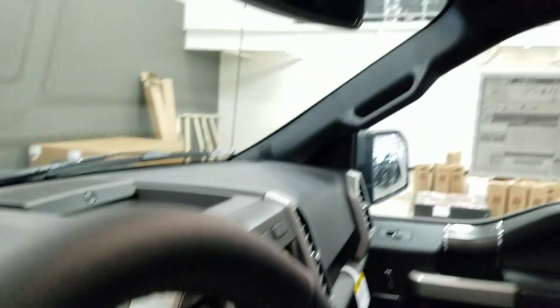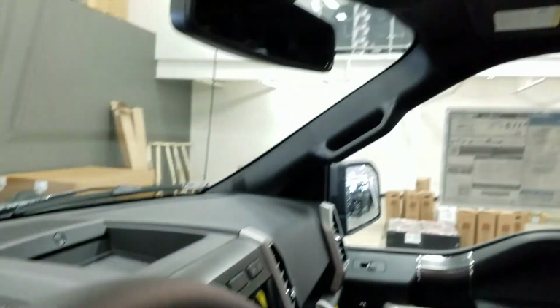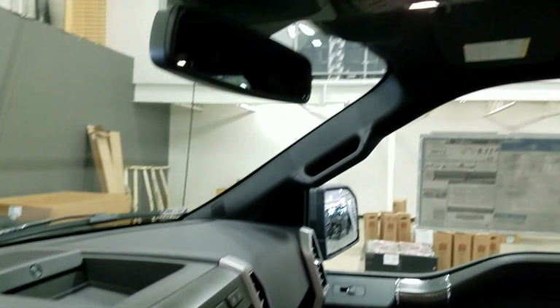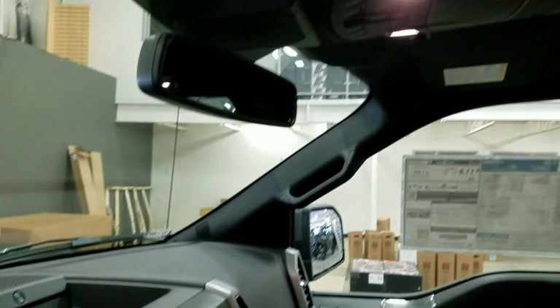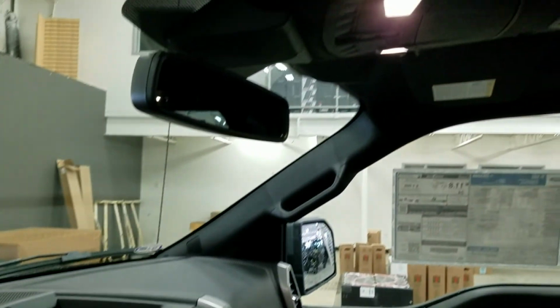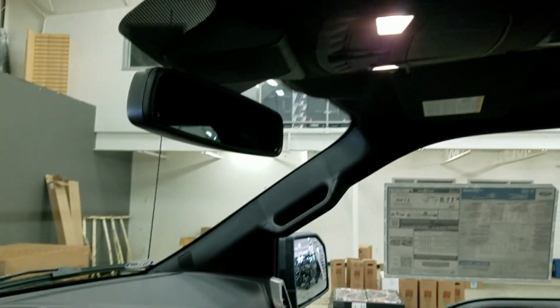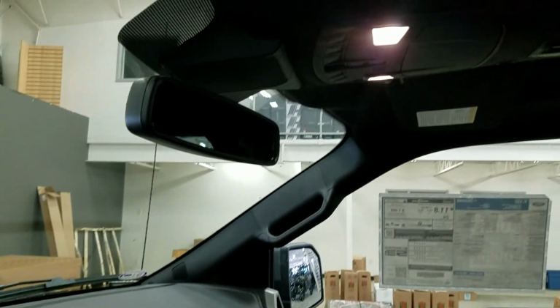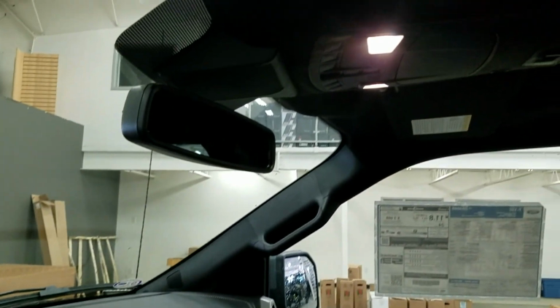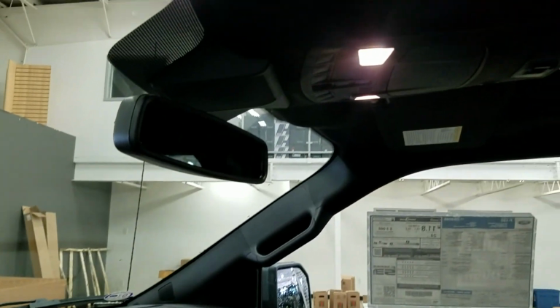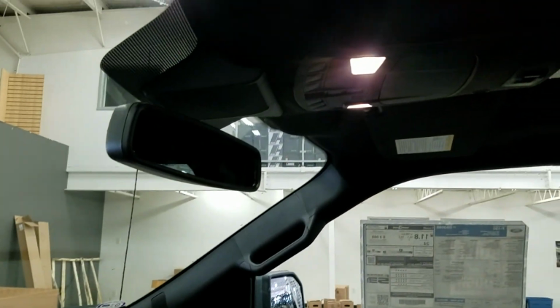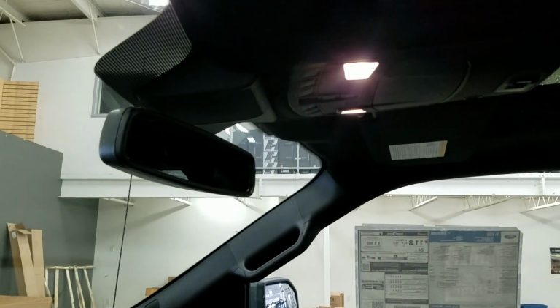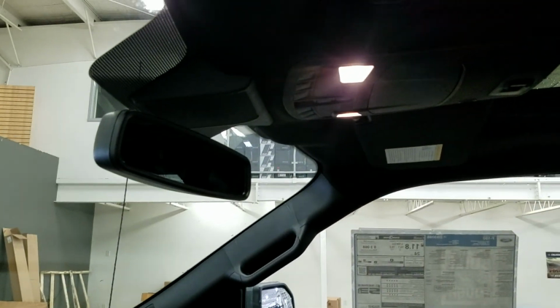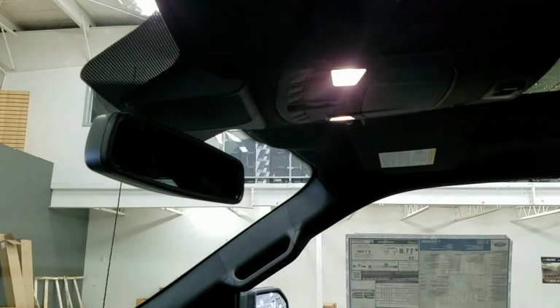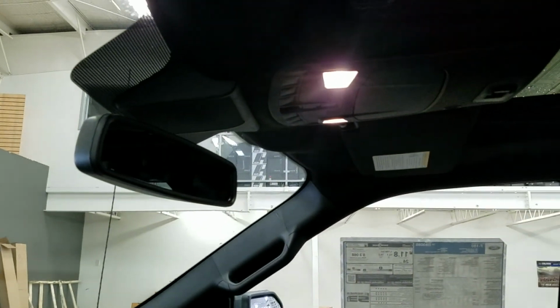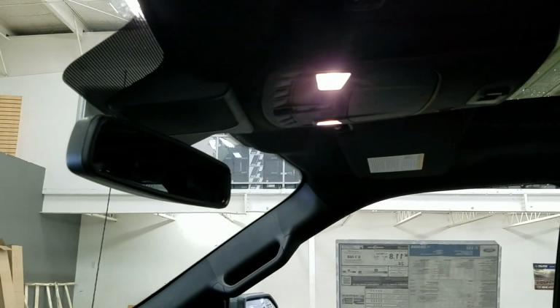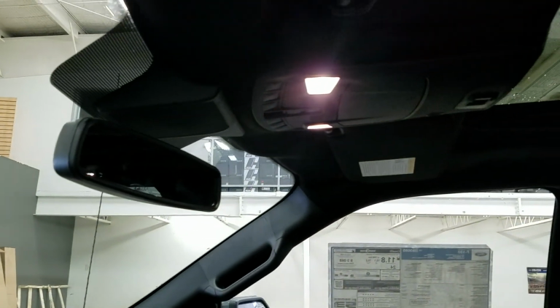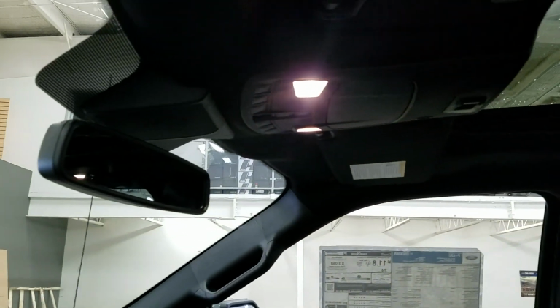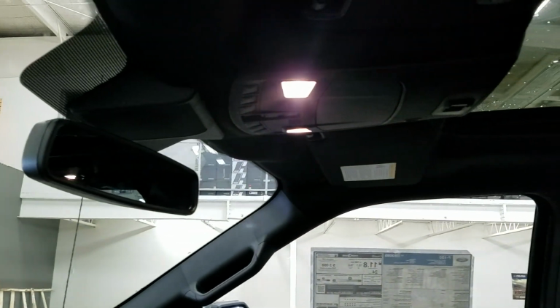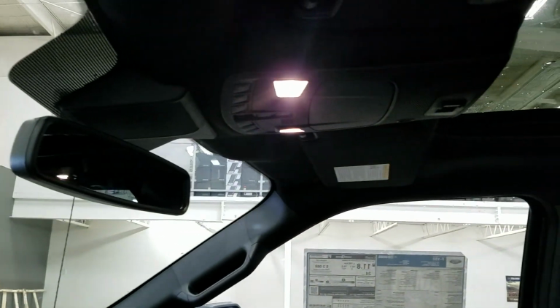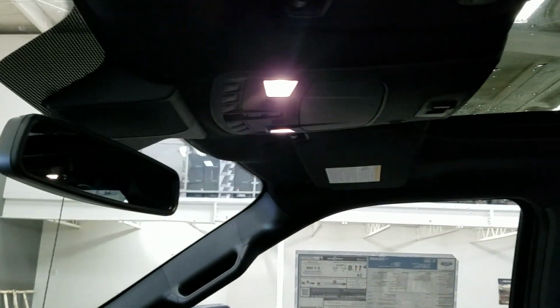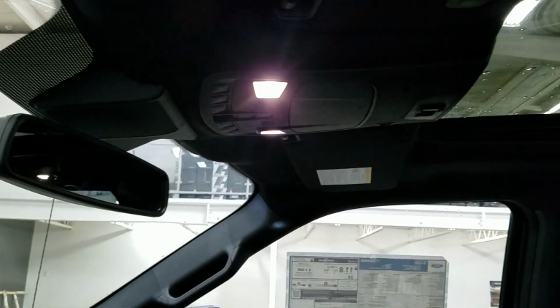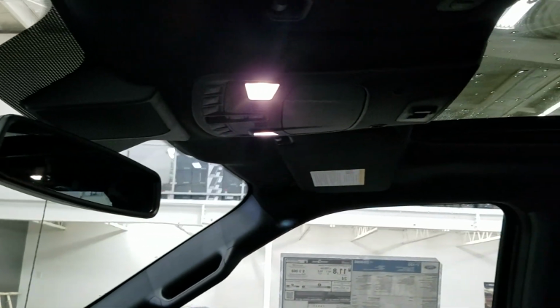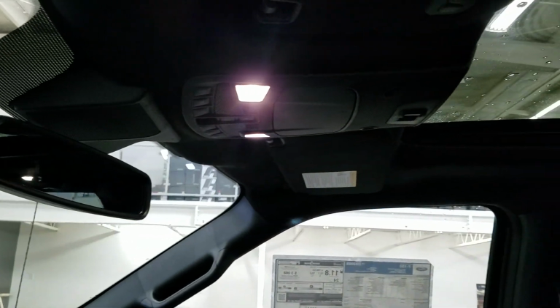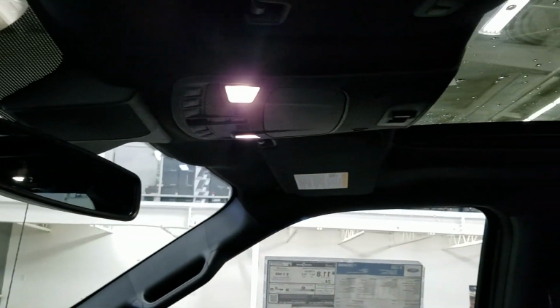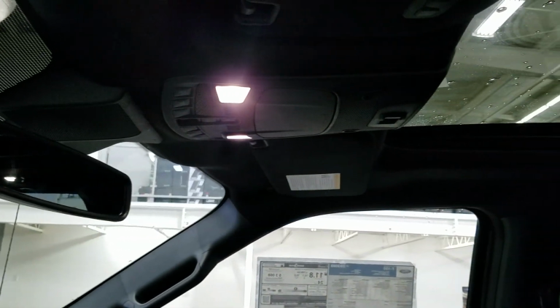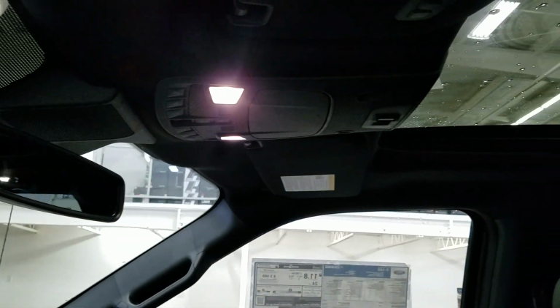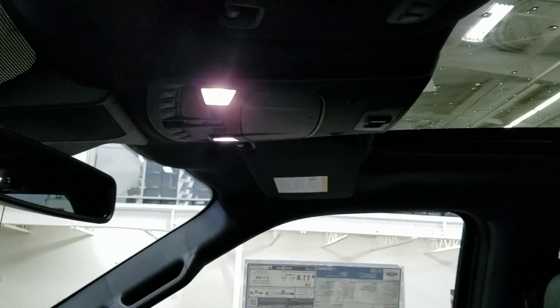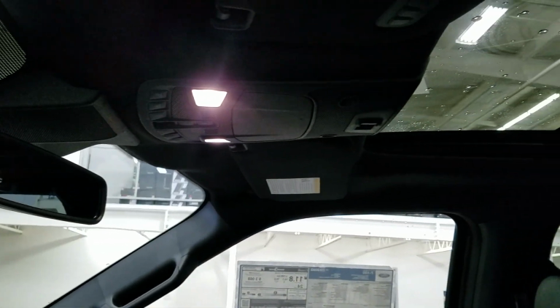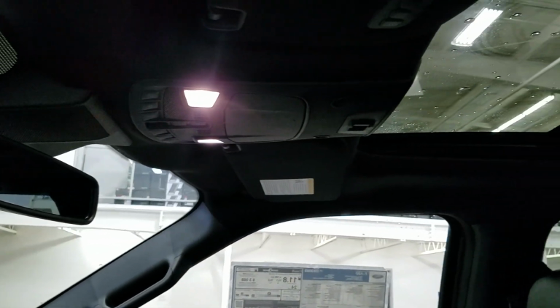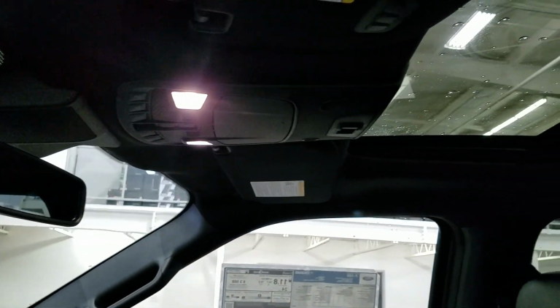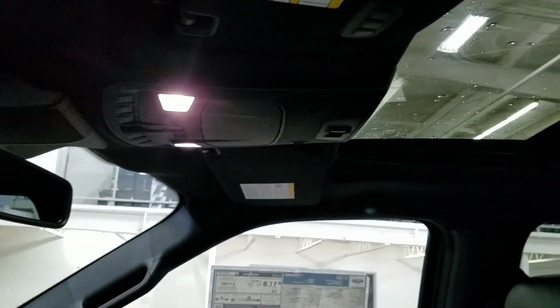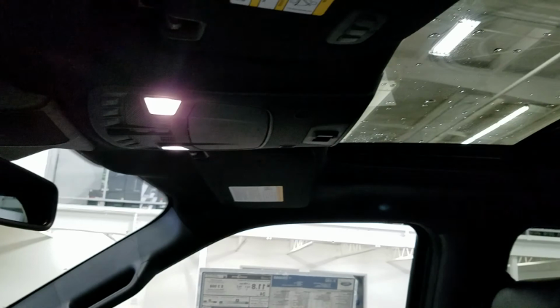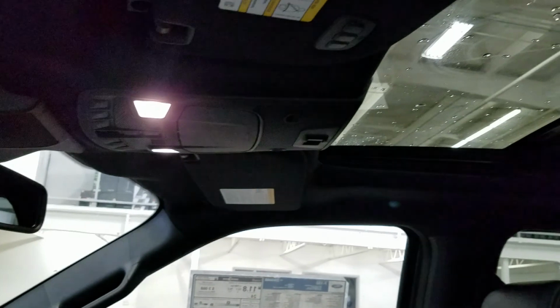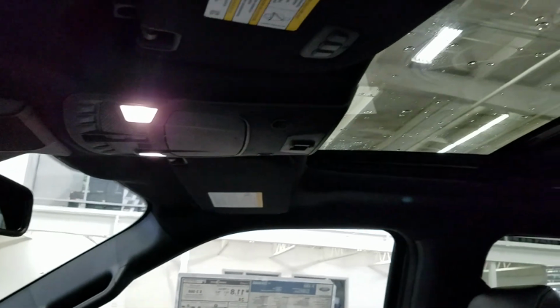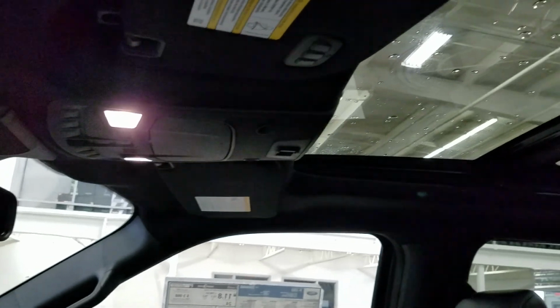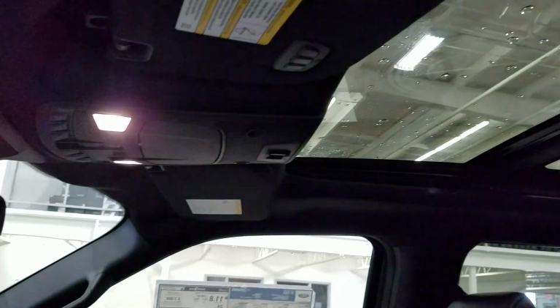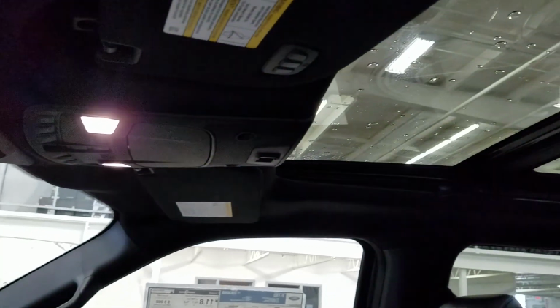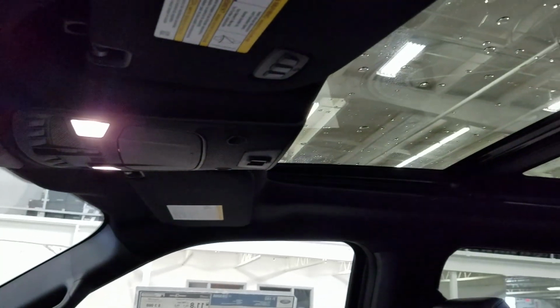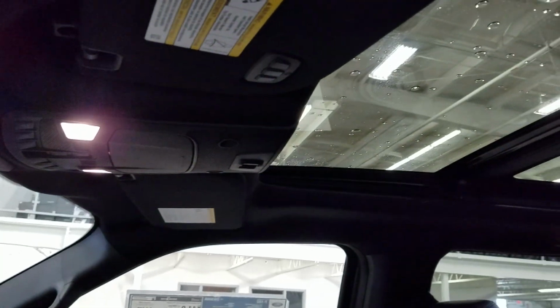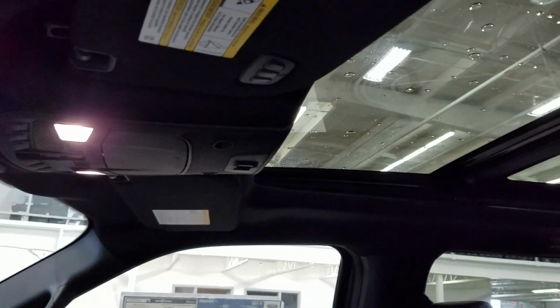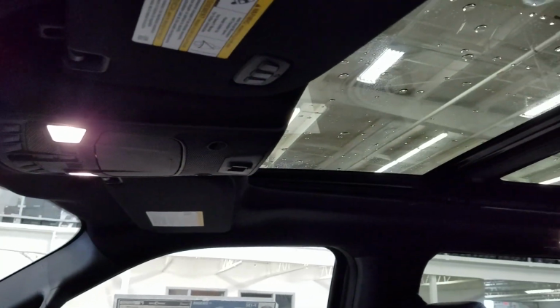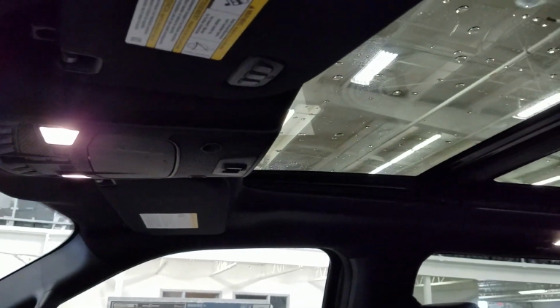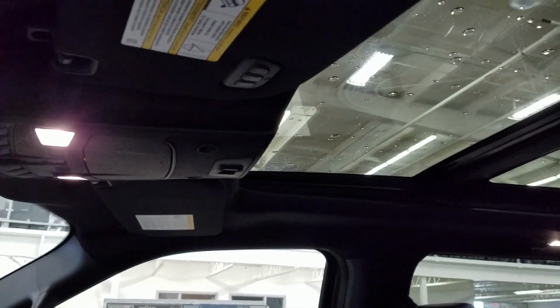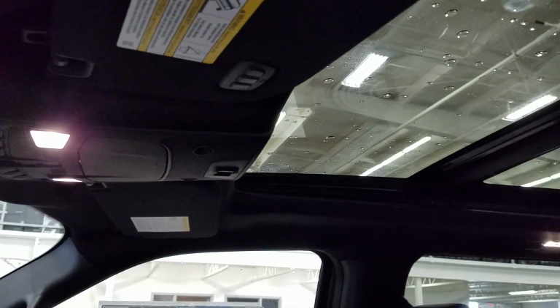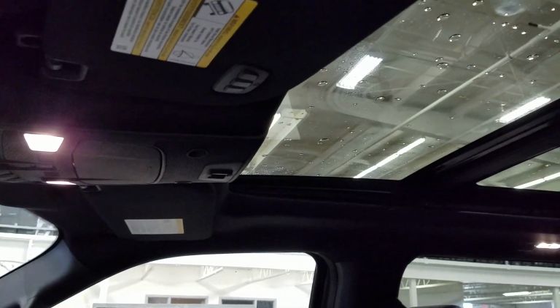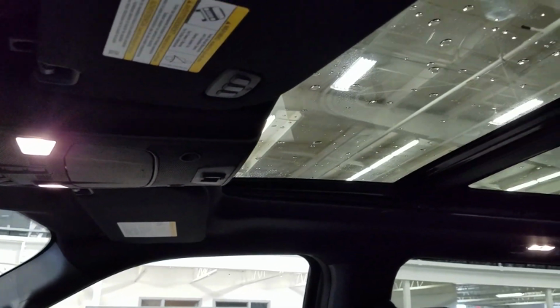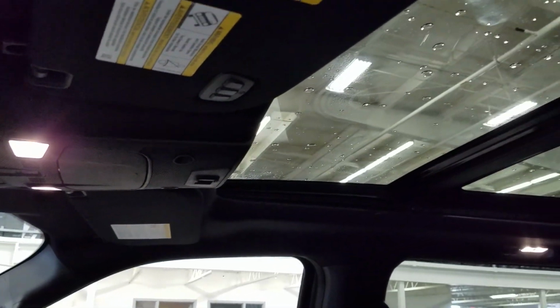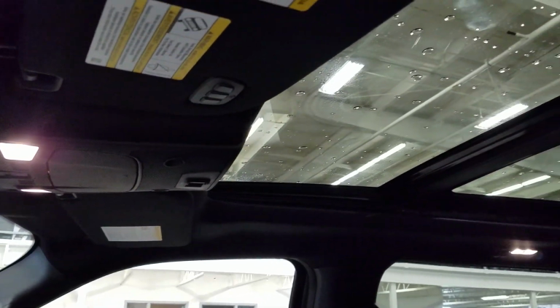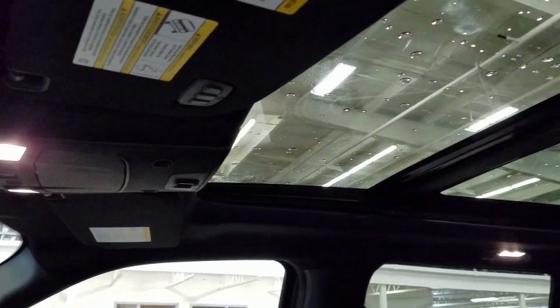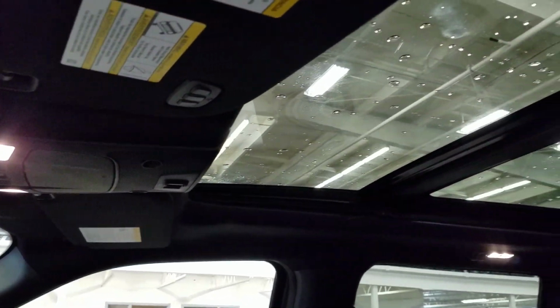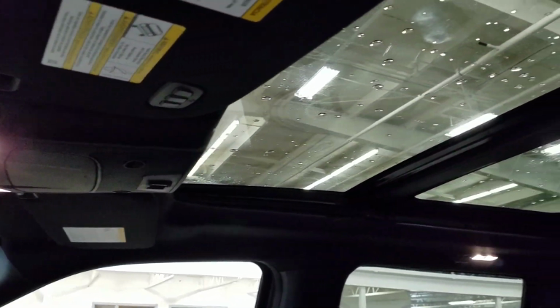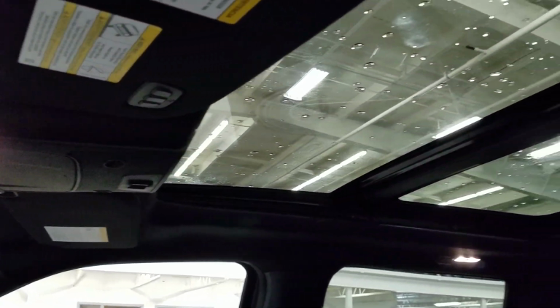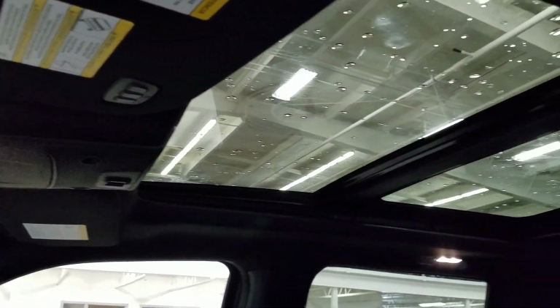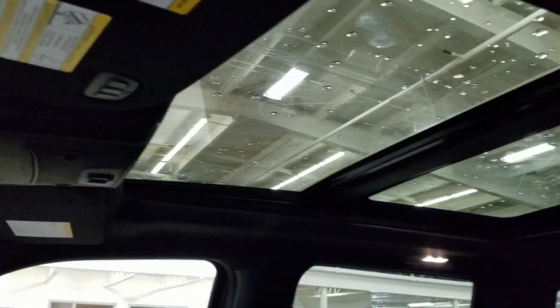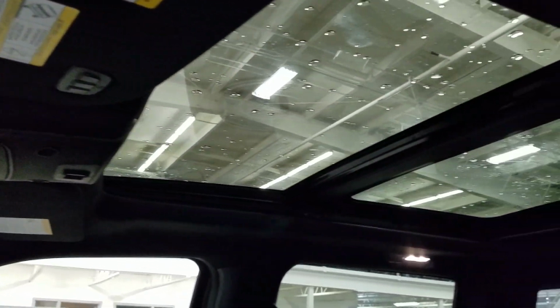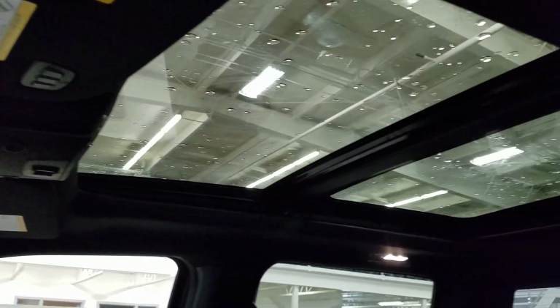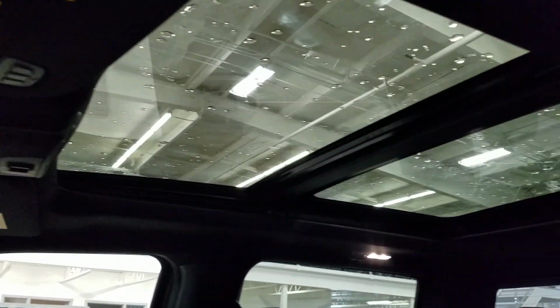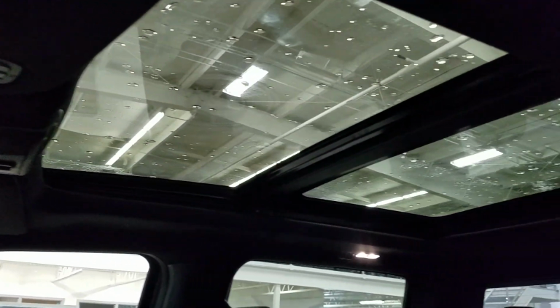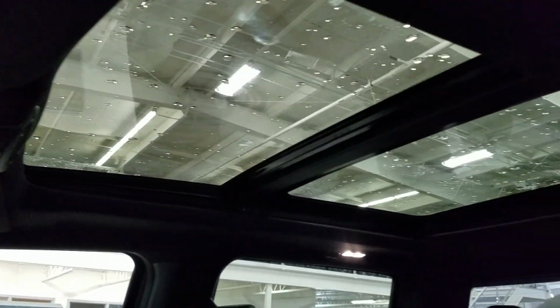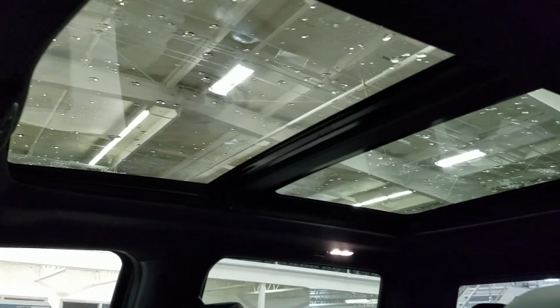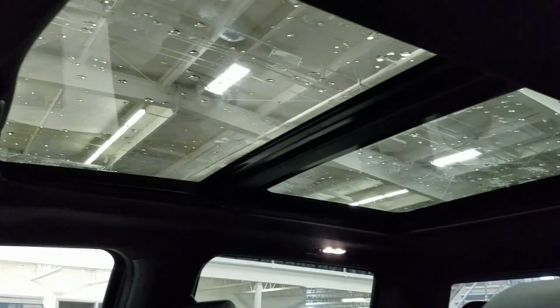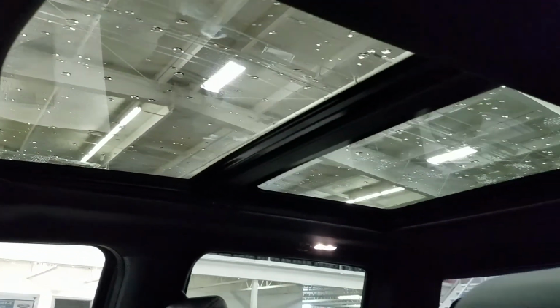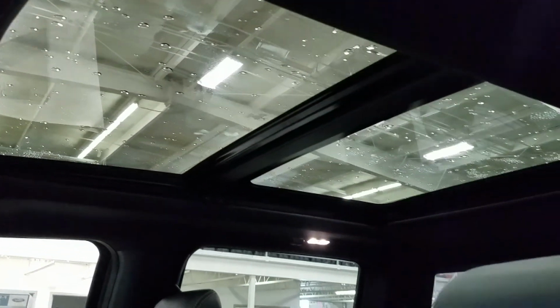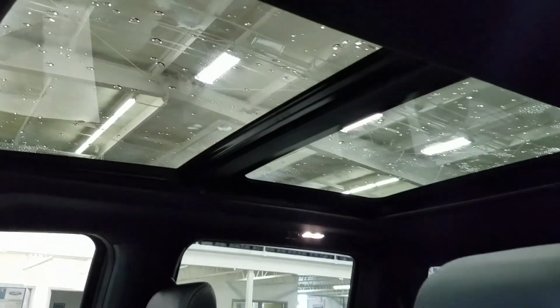Up above we have our auto dimming mirror with cabin lights that provide ambient lighting. We also have three garage door opener controls and our beautiful twin panel moonroof.